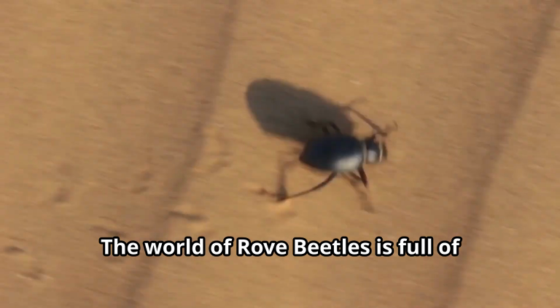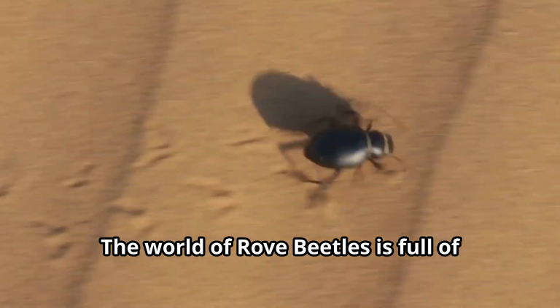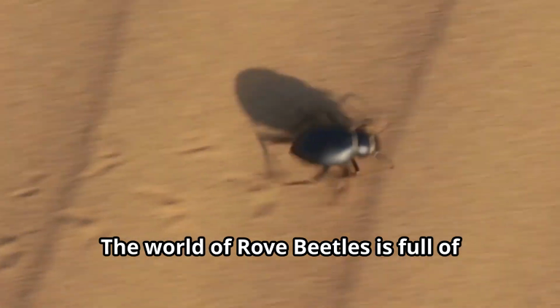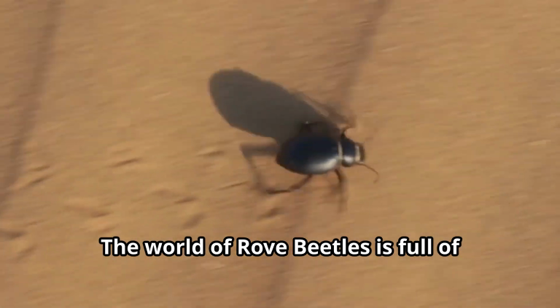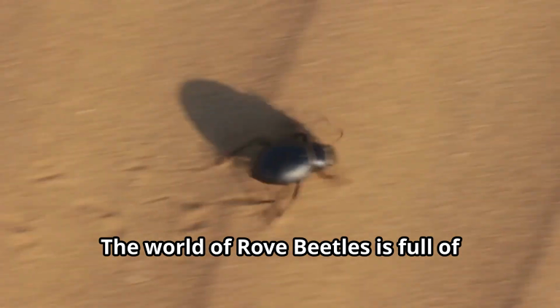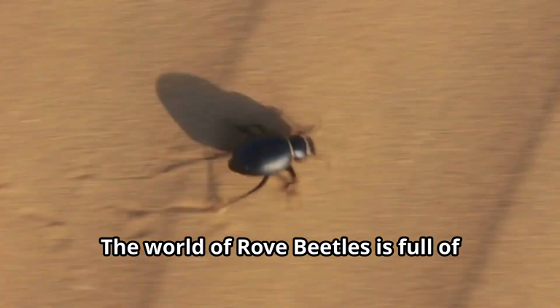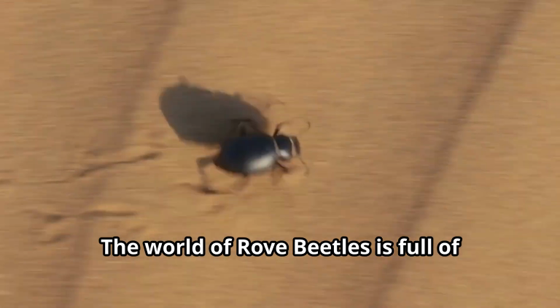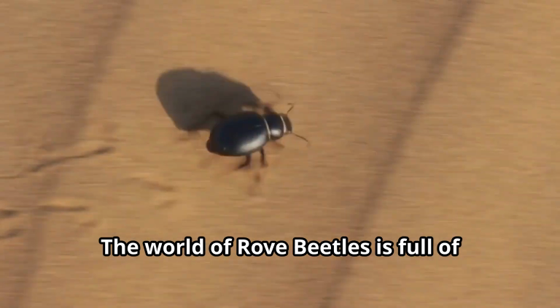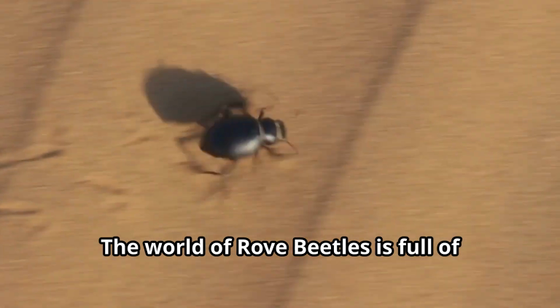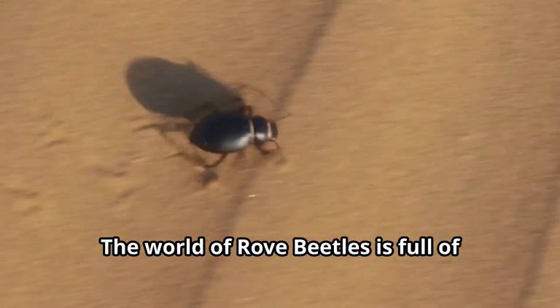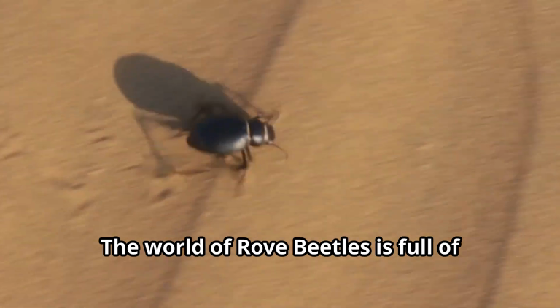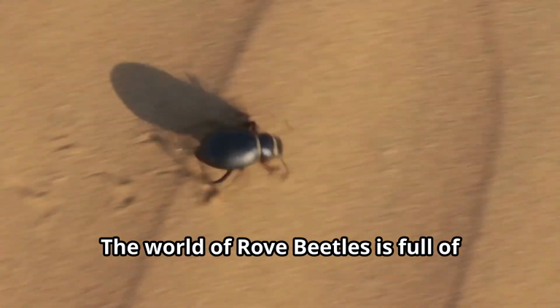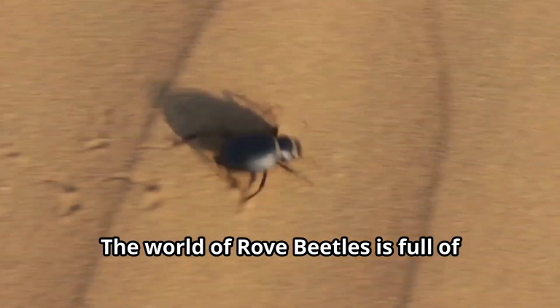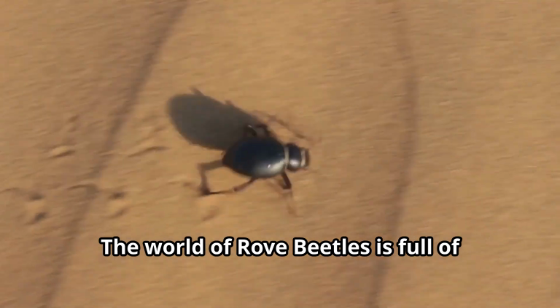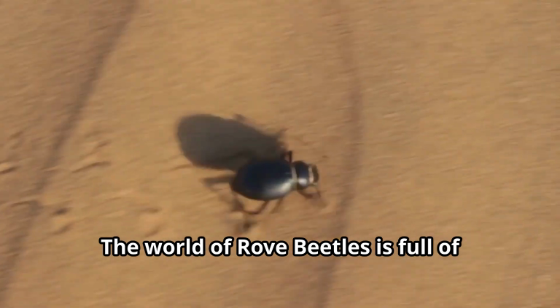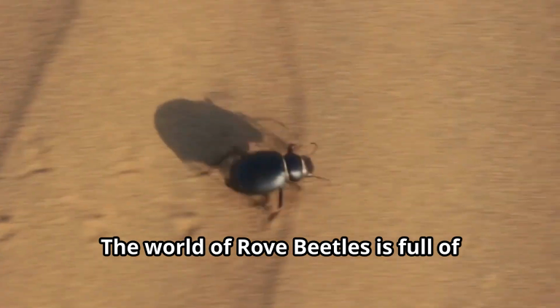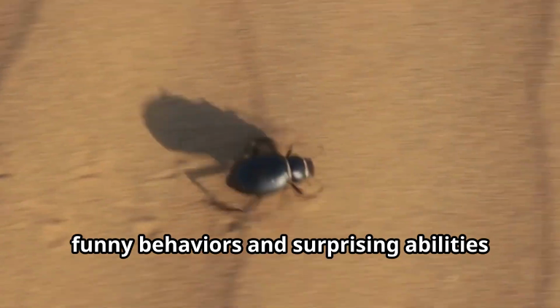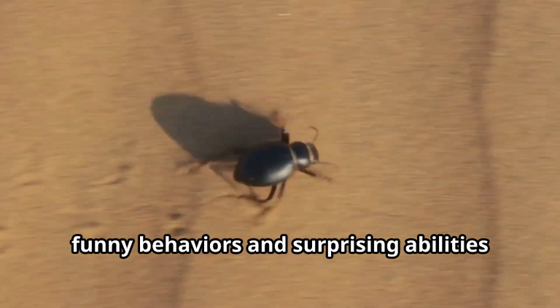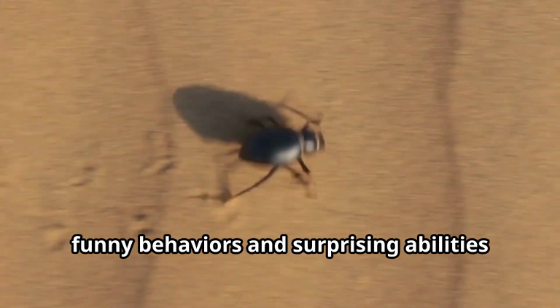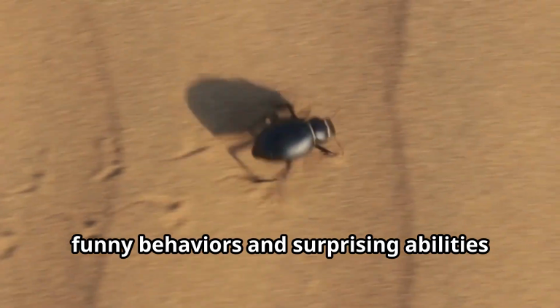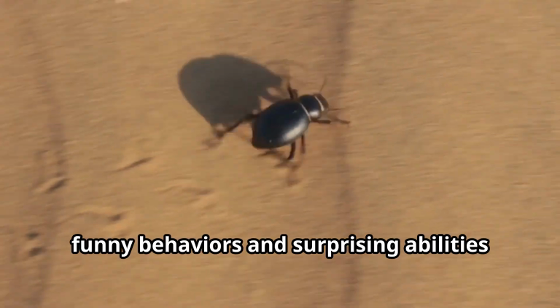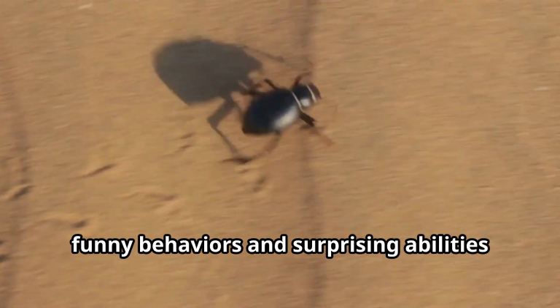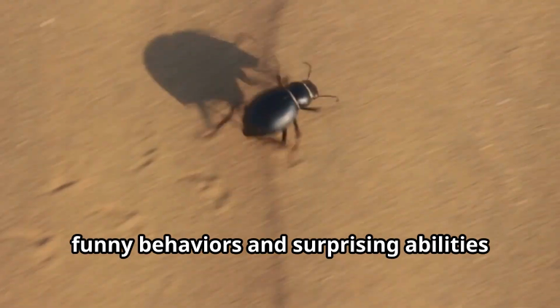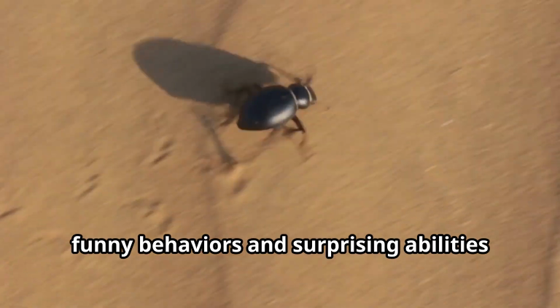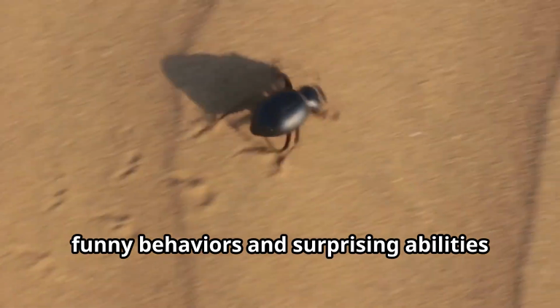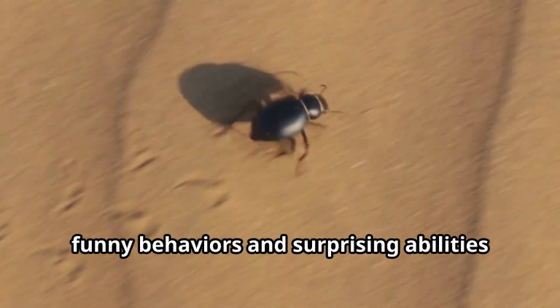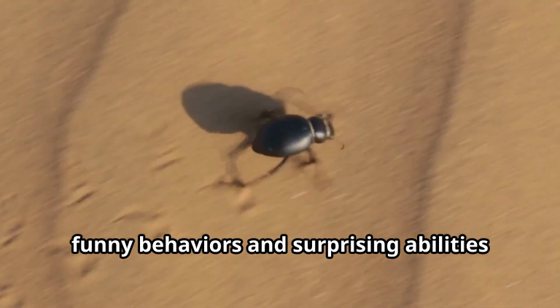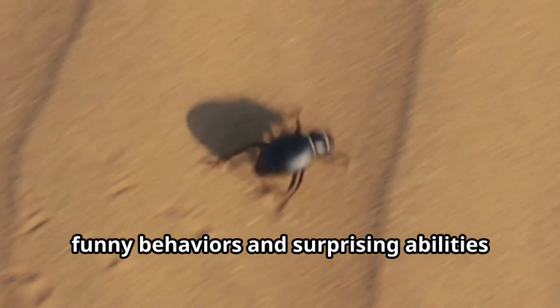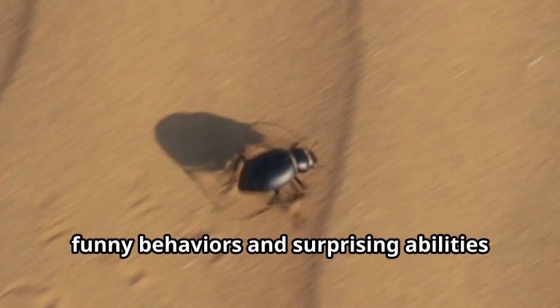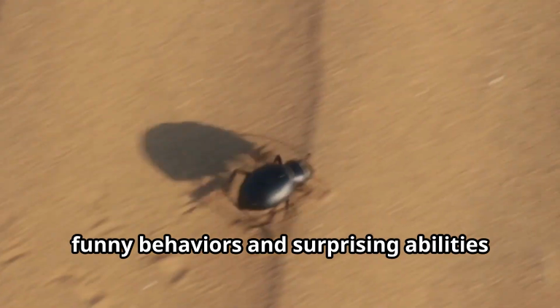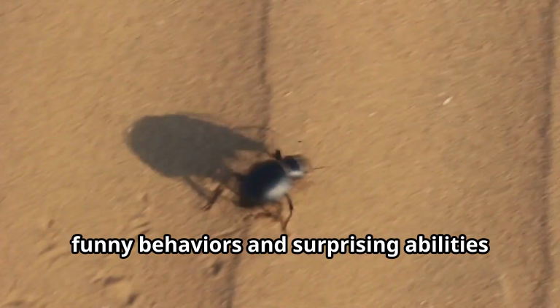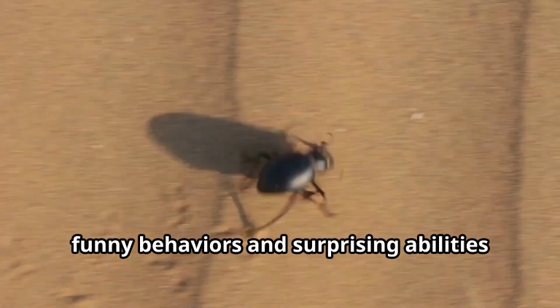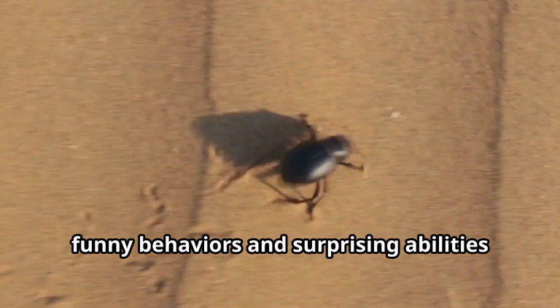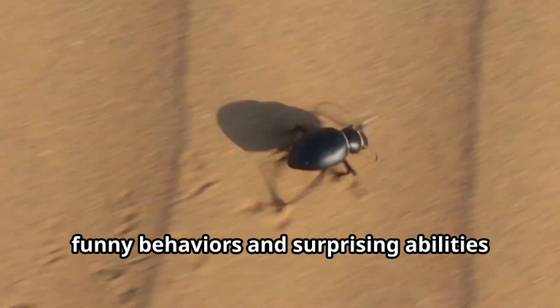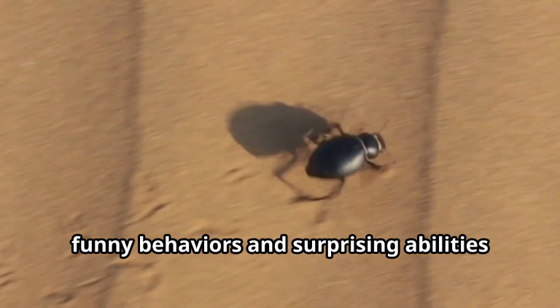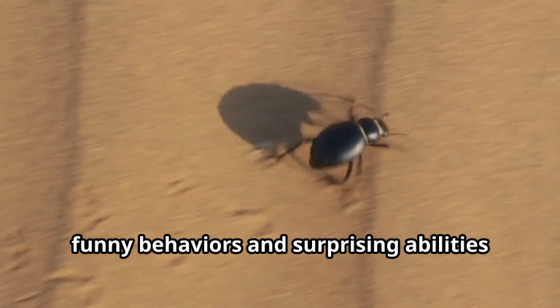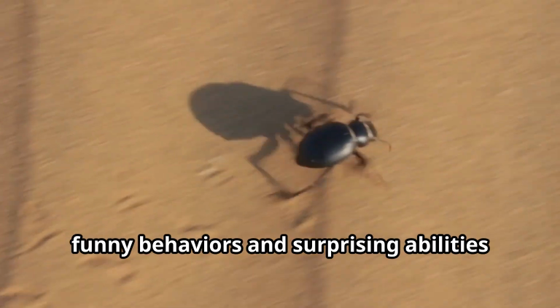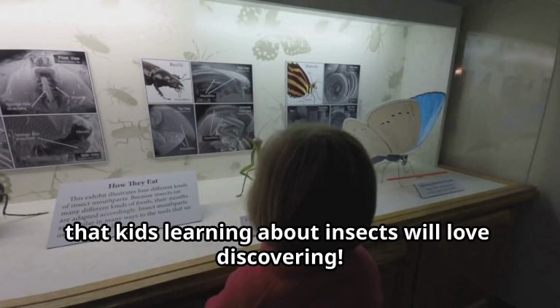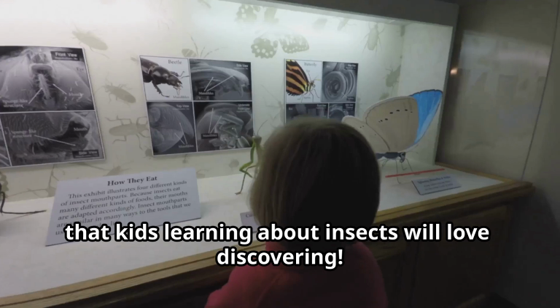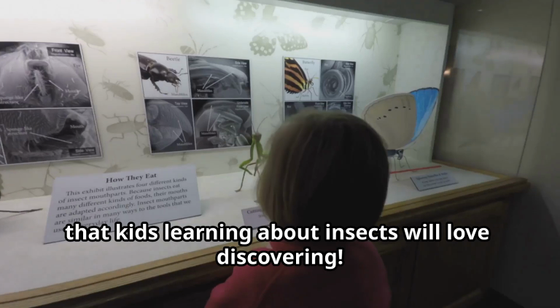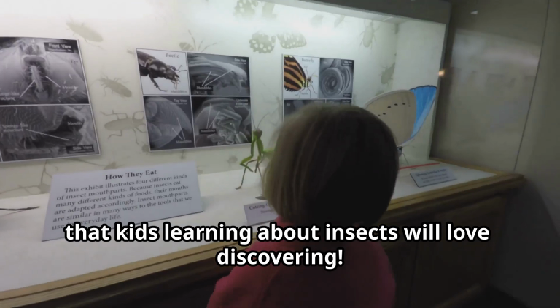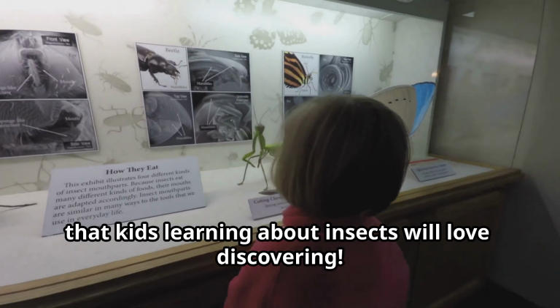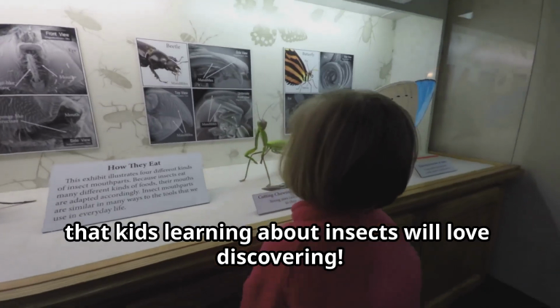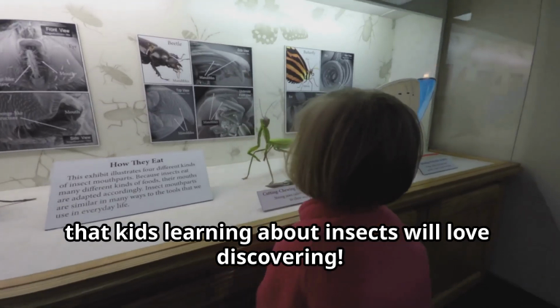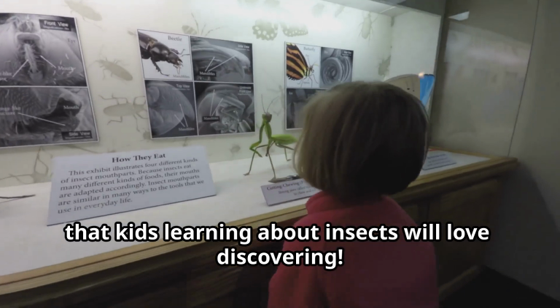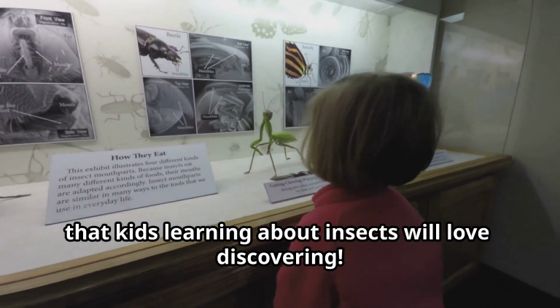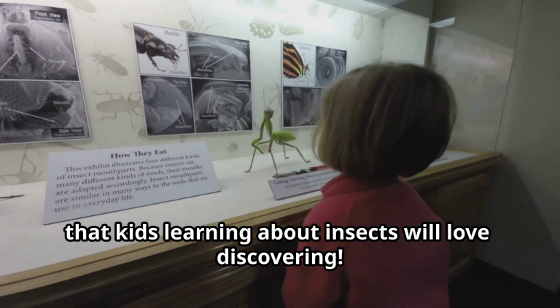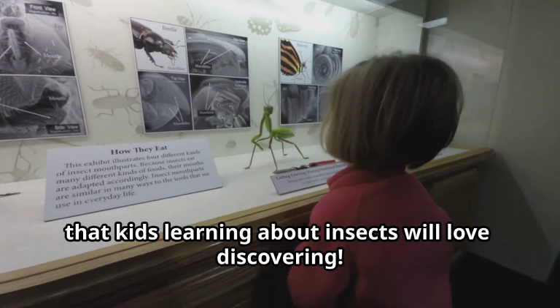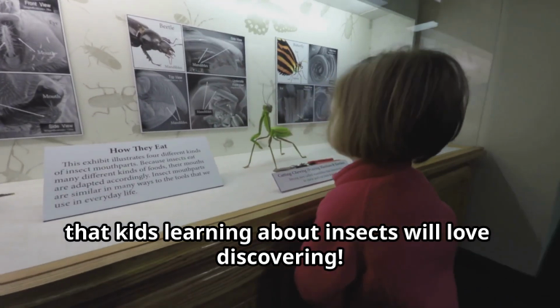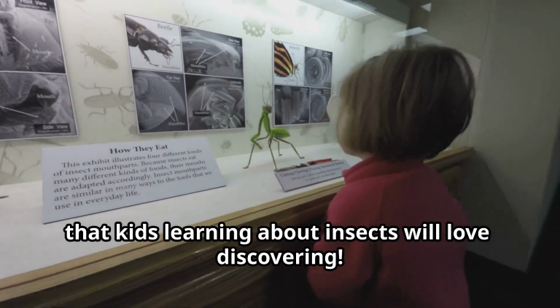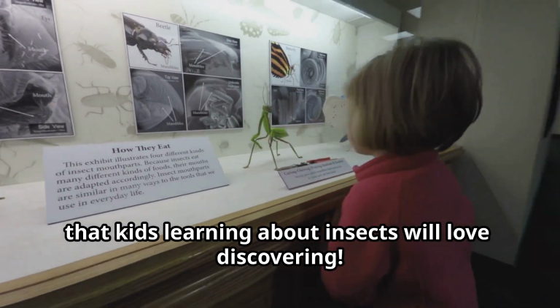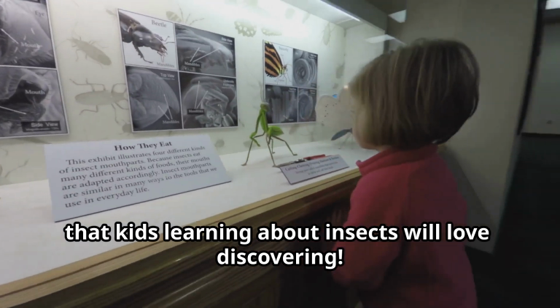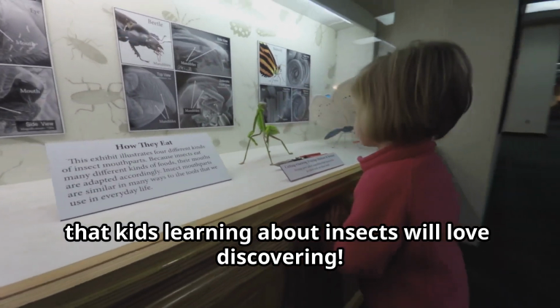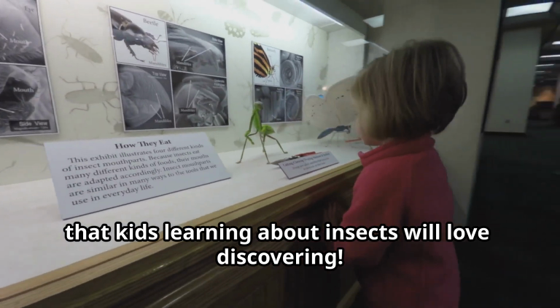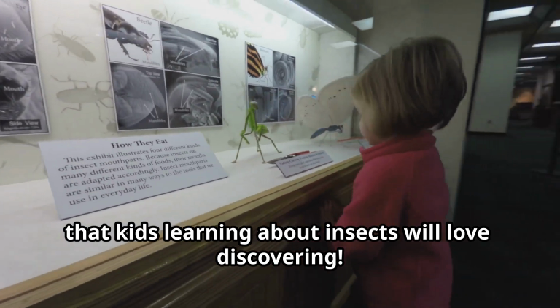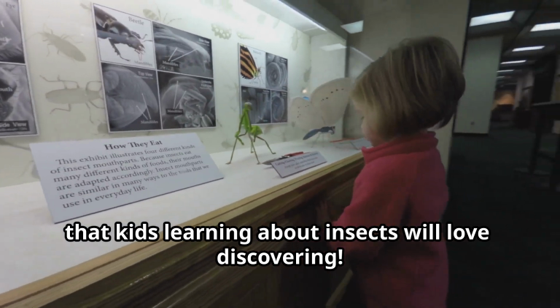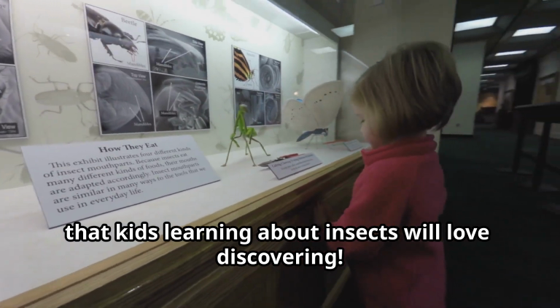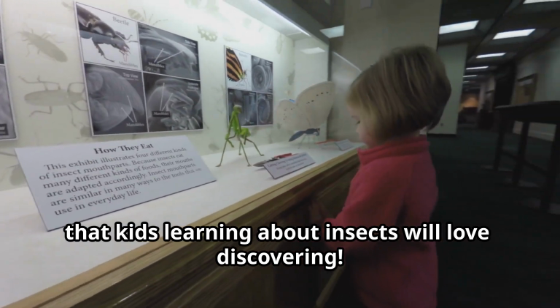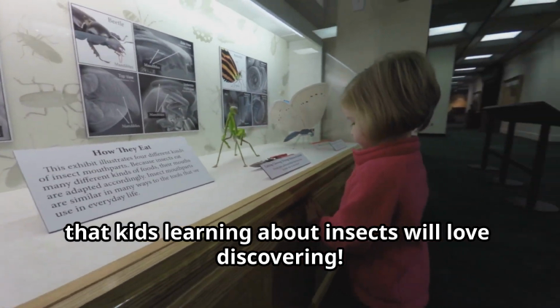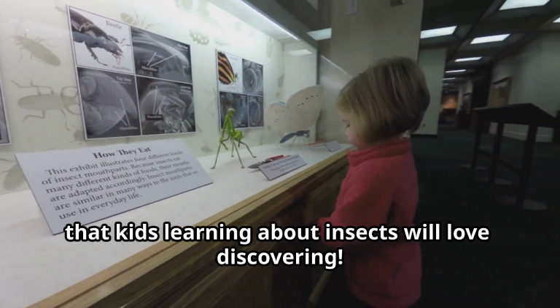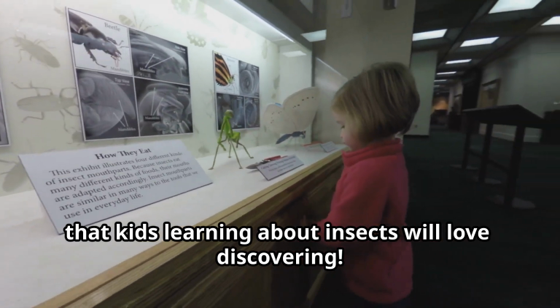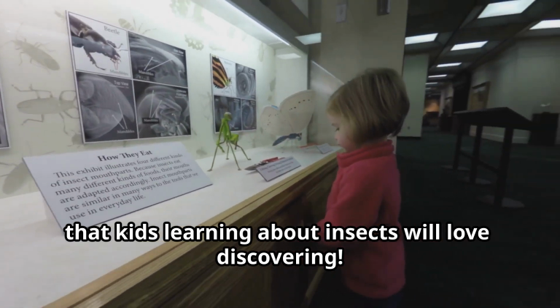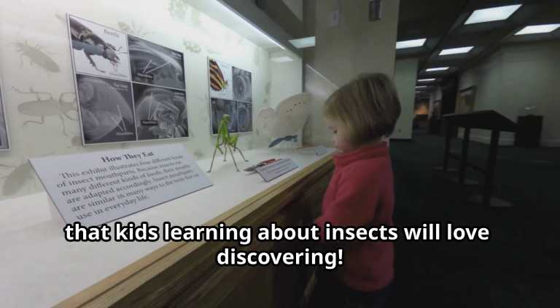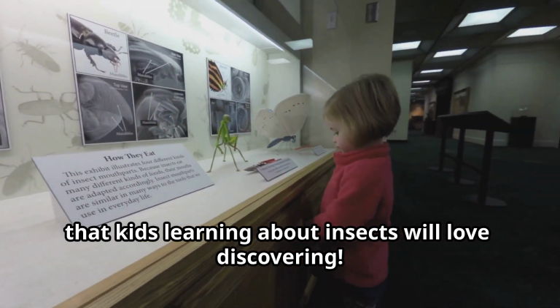The world of rove beetles is full of fascinating behaviours and surprising abilities that kids learning about insects will love discovering.